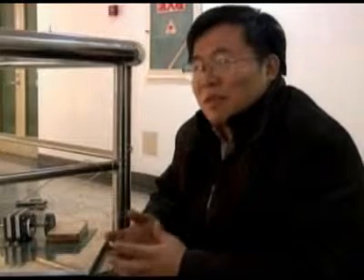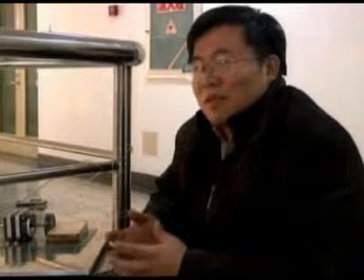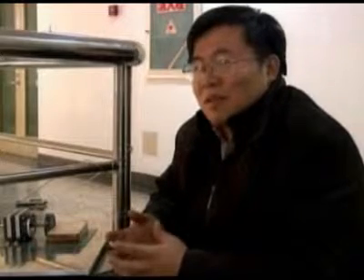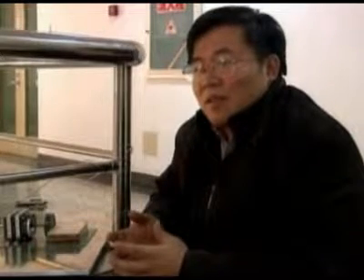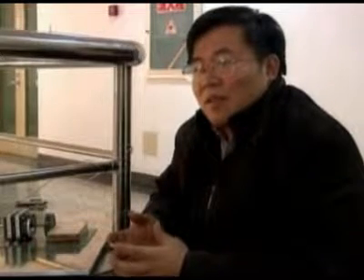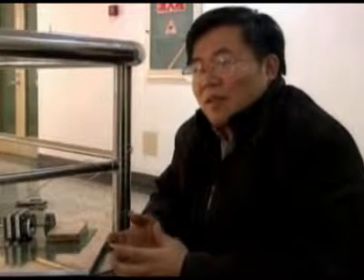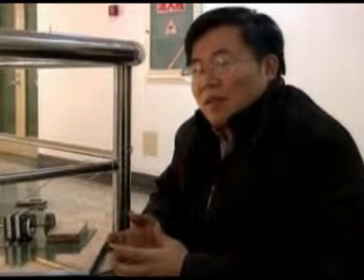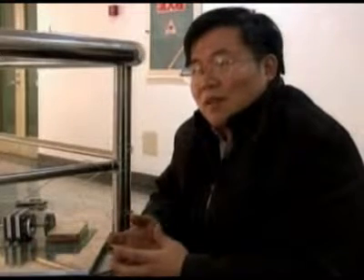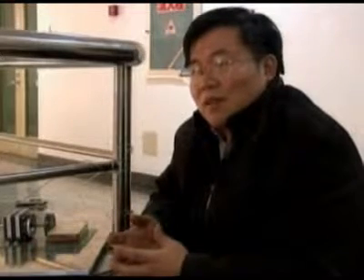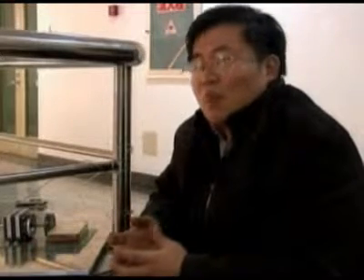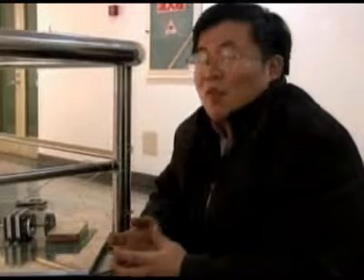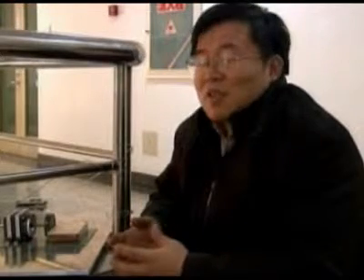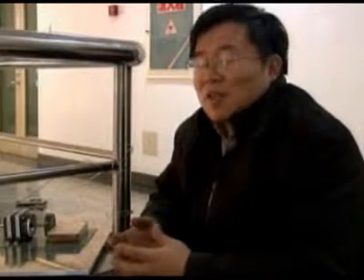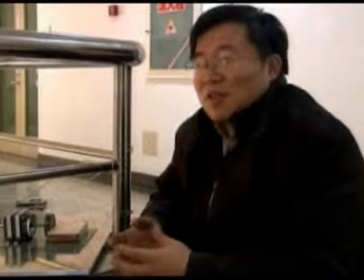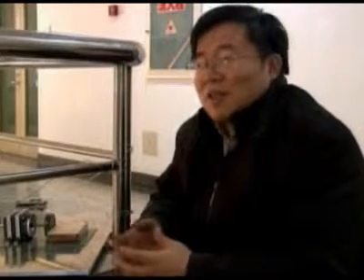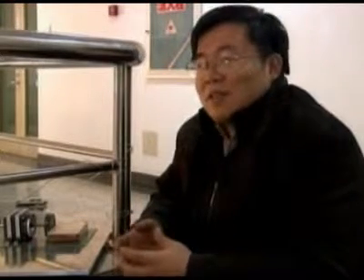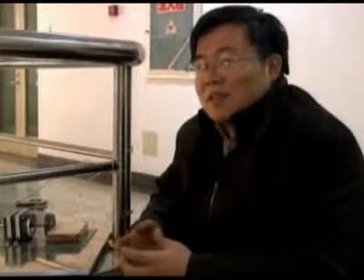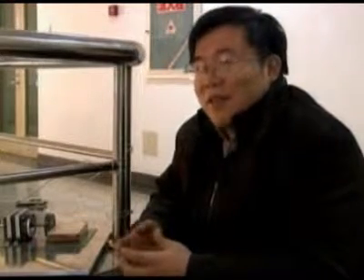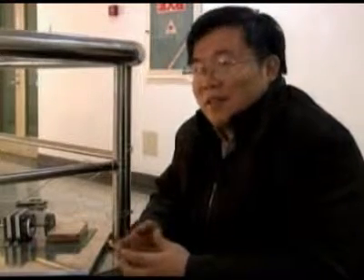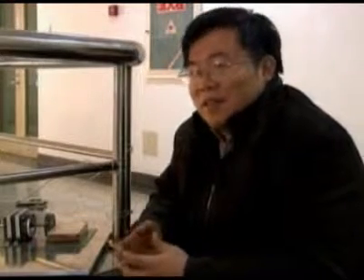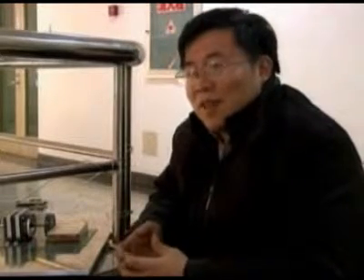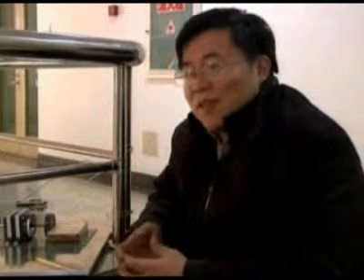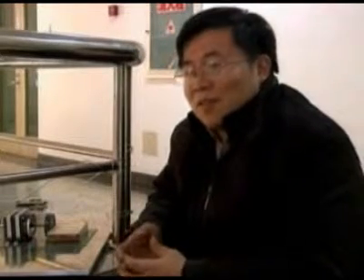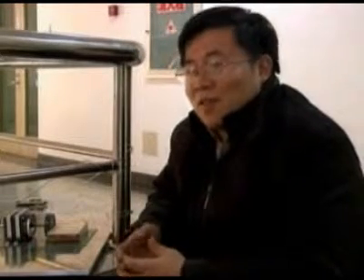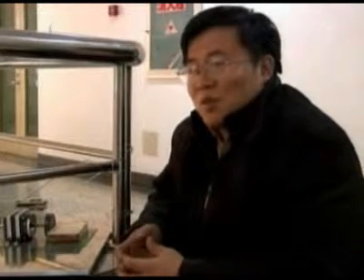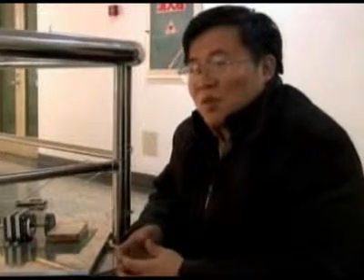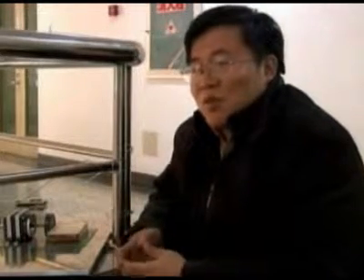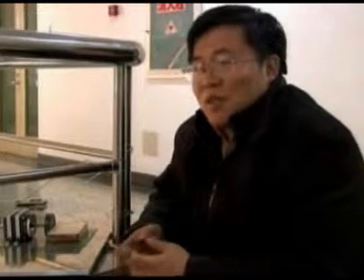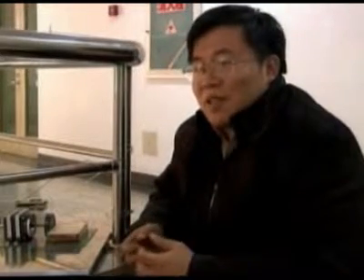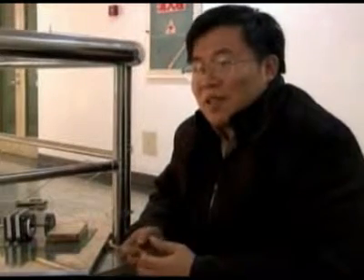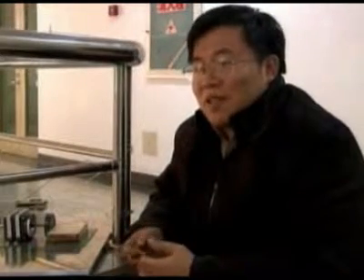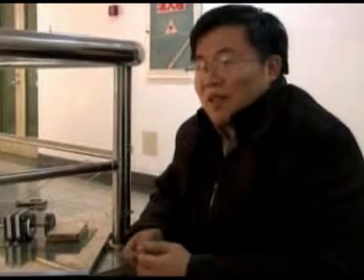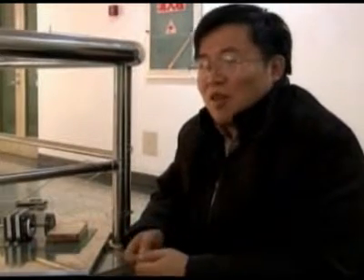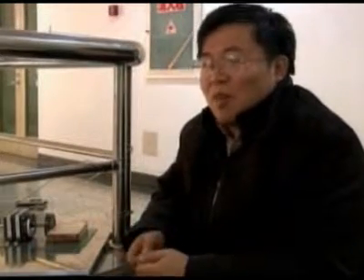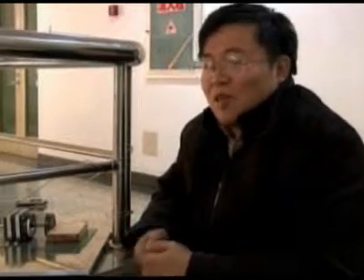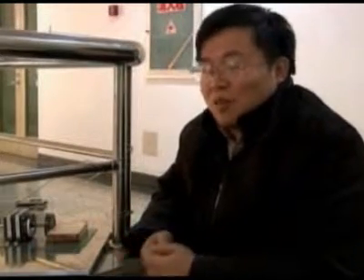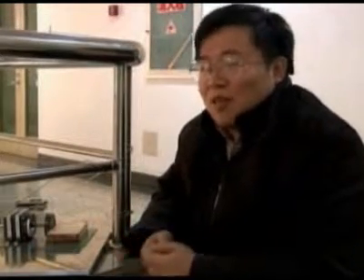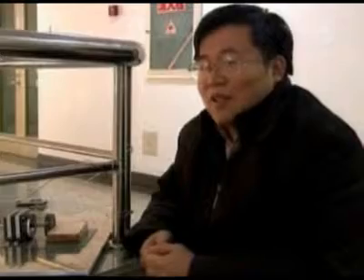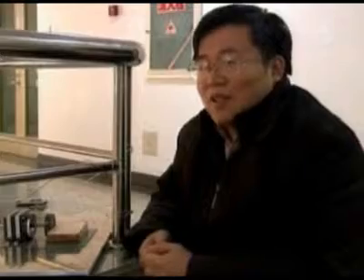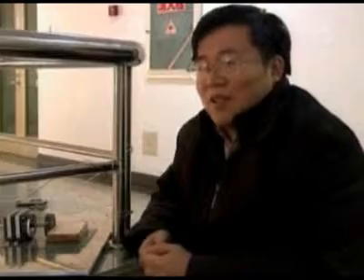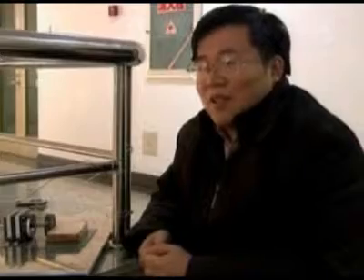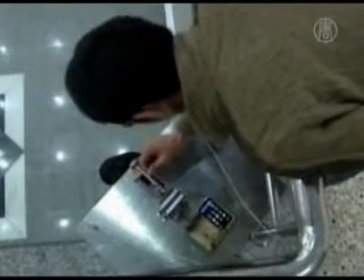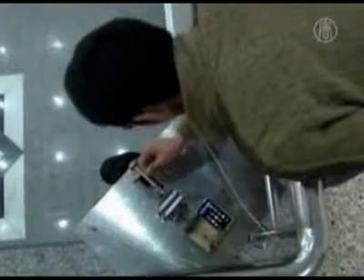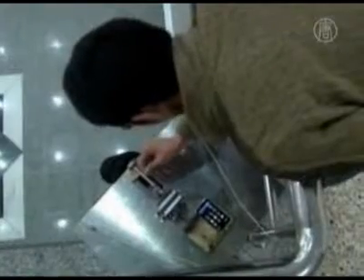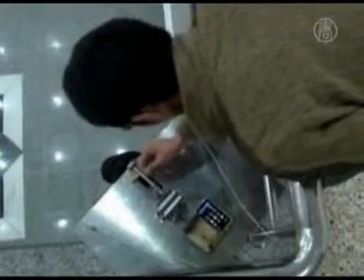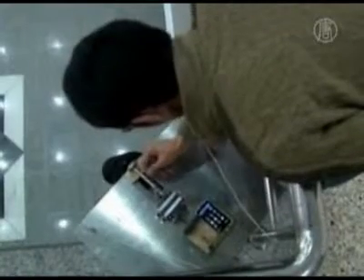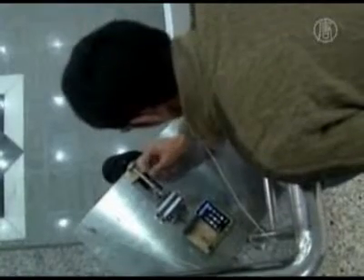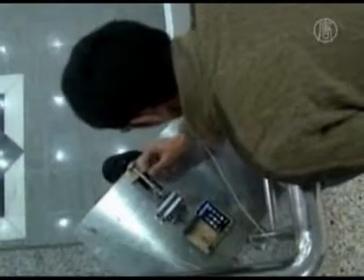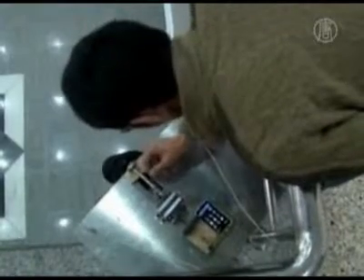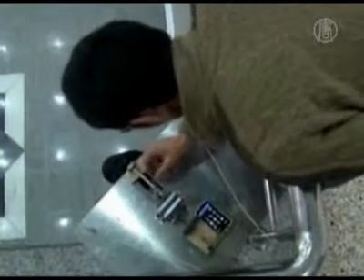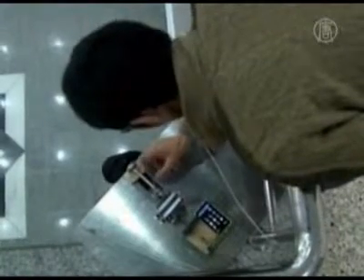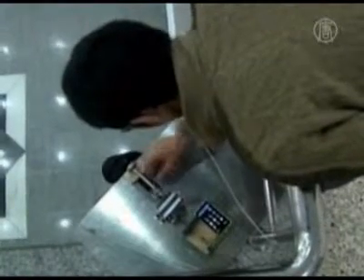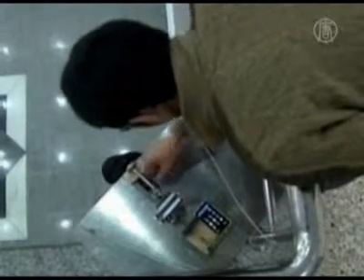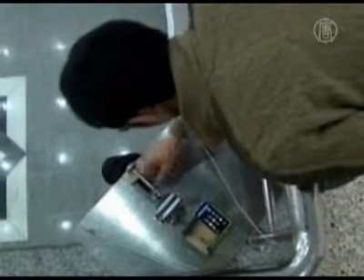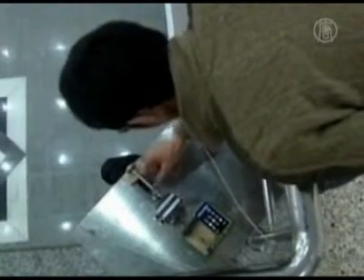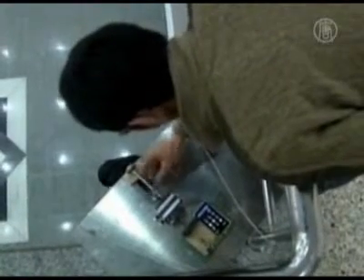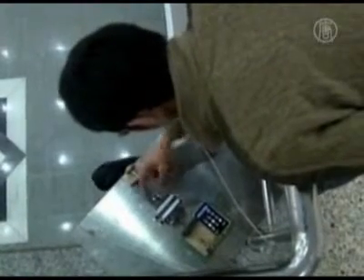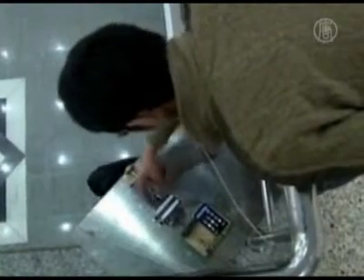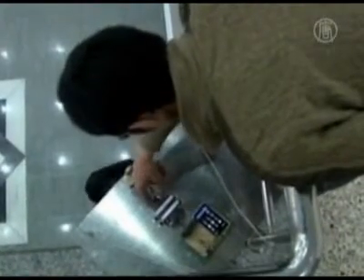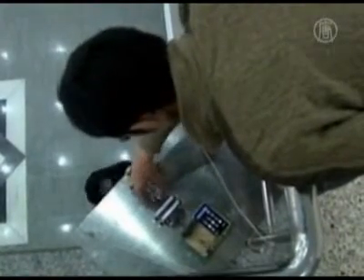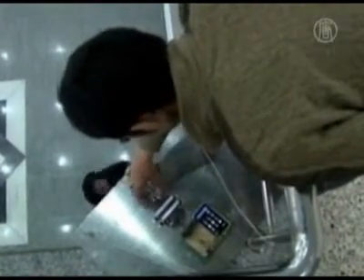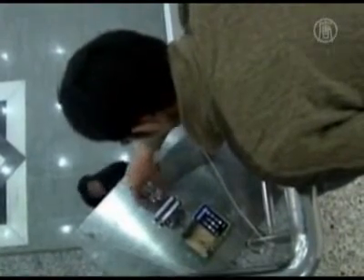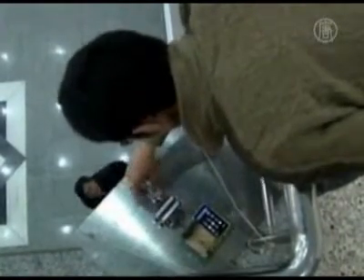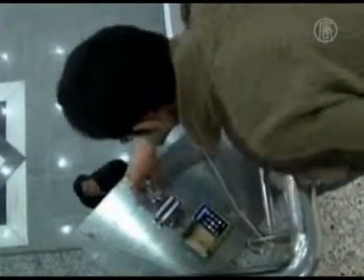Archimedes once boasted that if he had a long enough lever, he could move the earth. In just two weeks, the team came up with a solution.